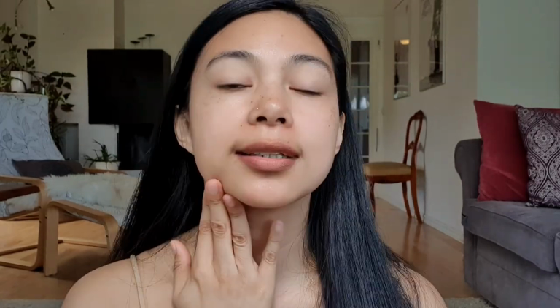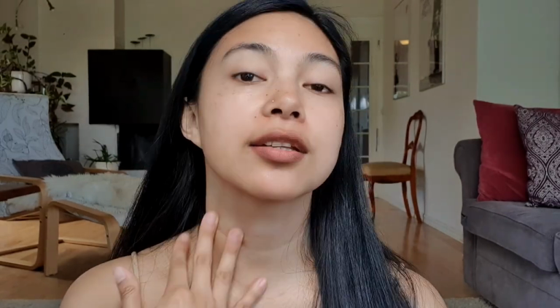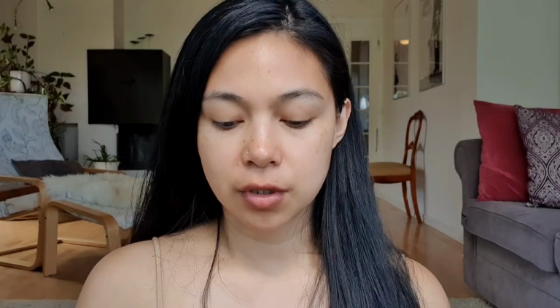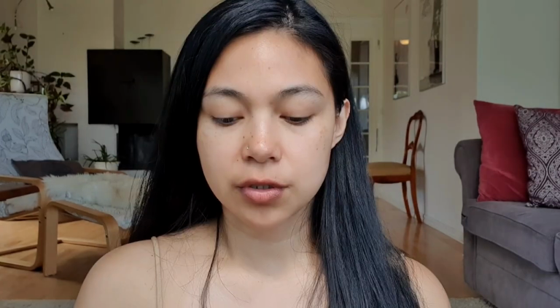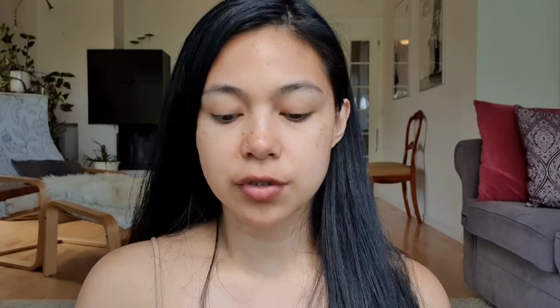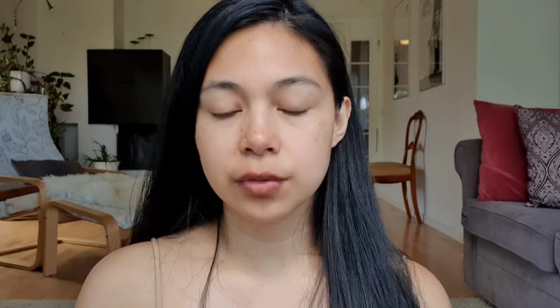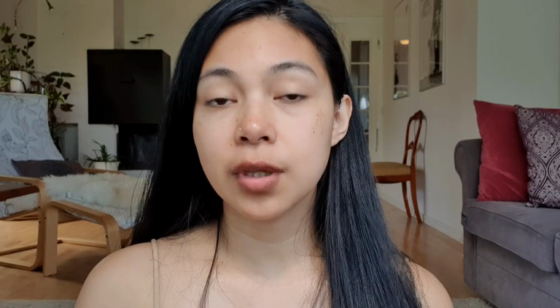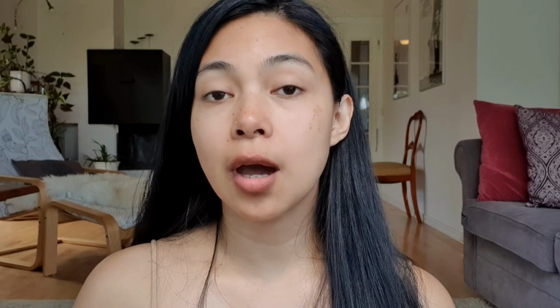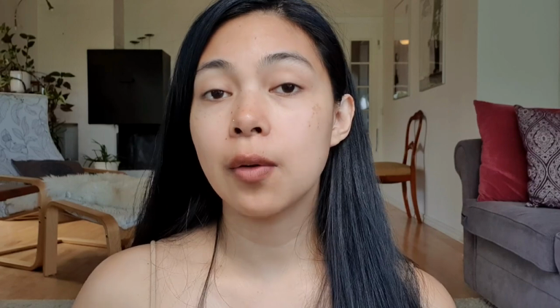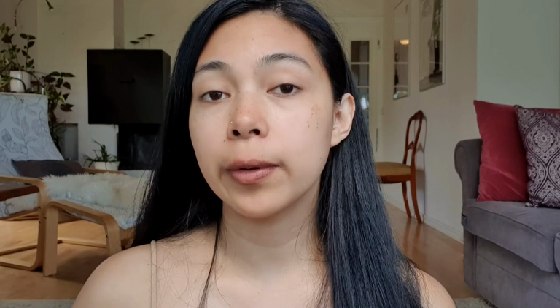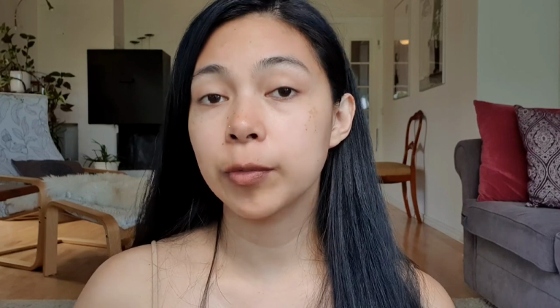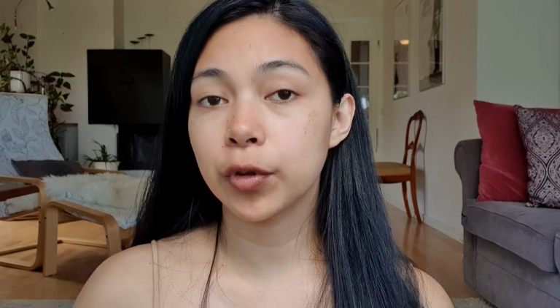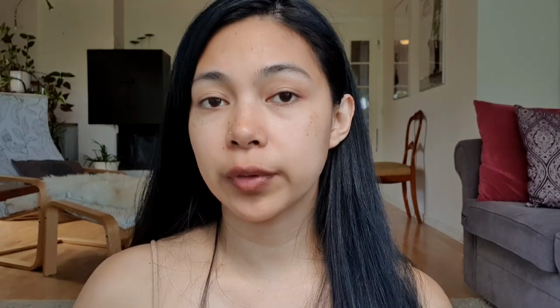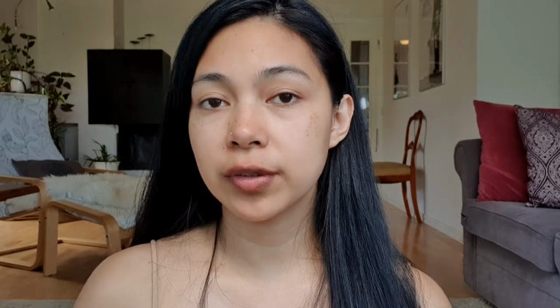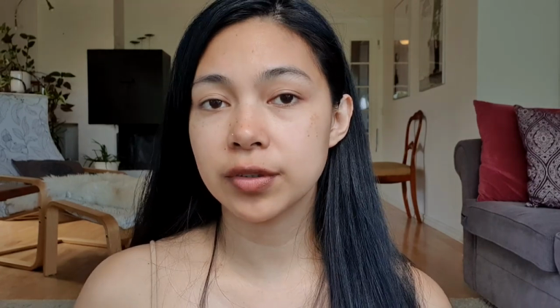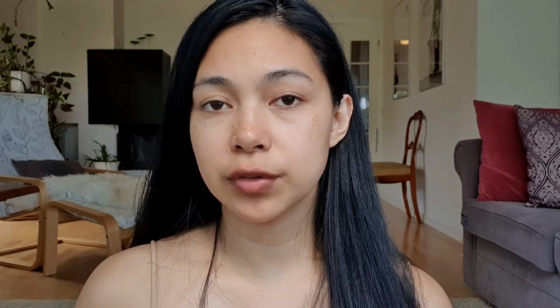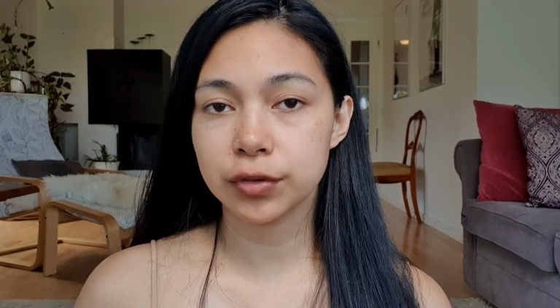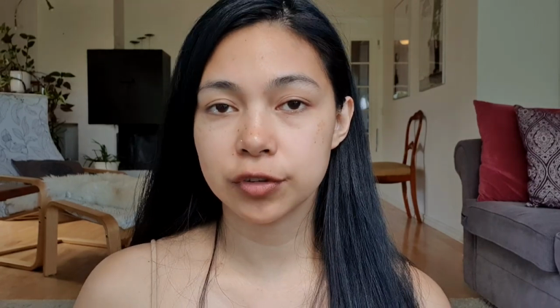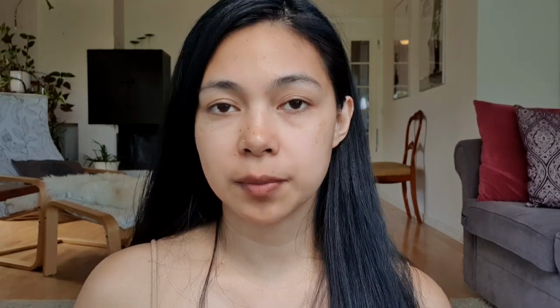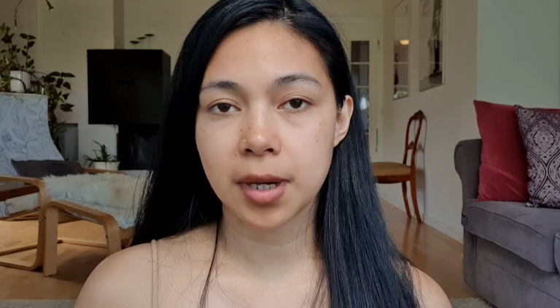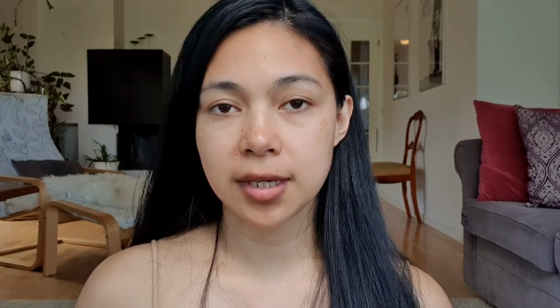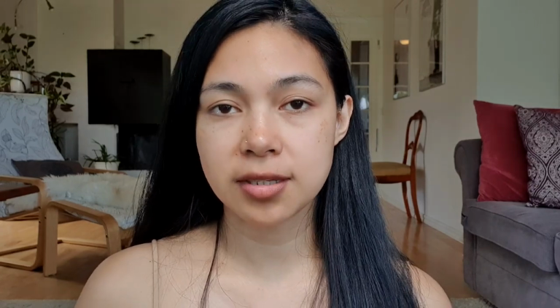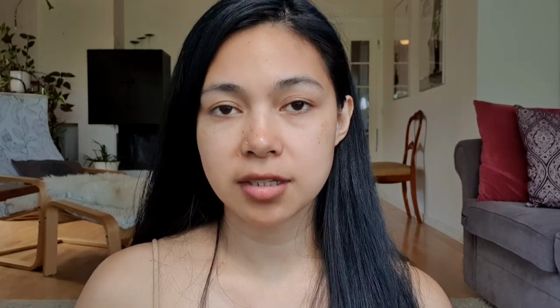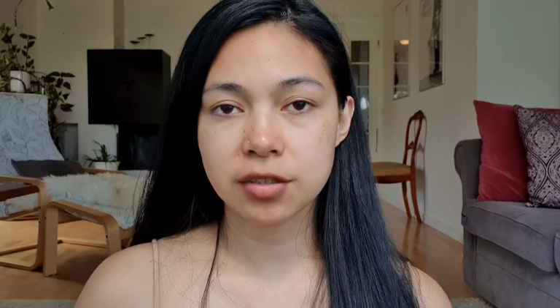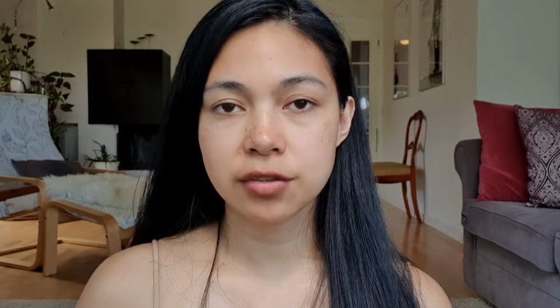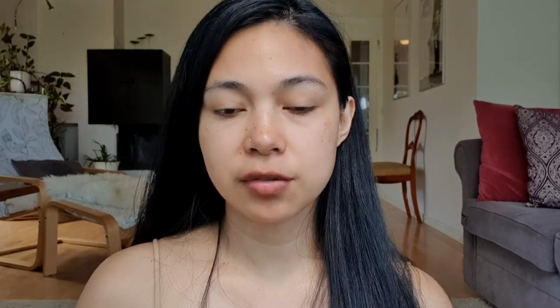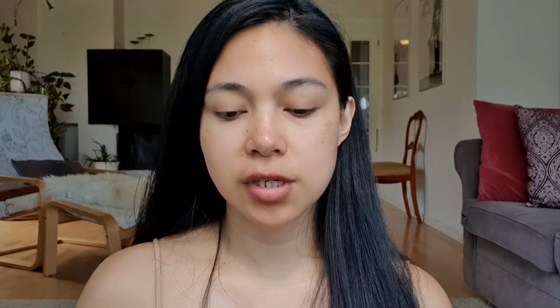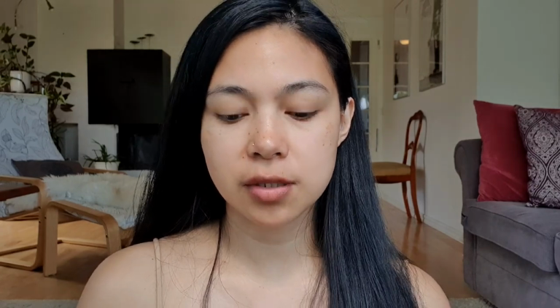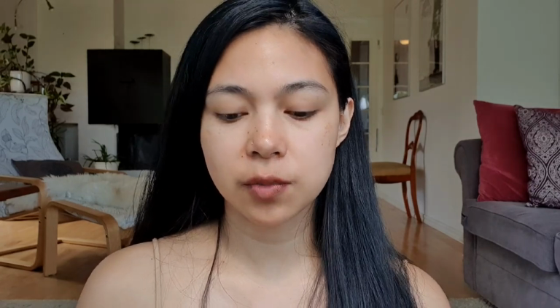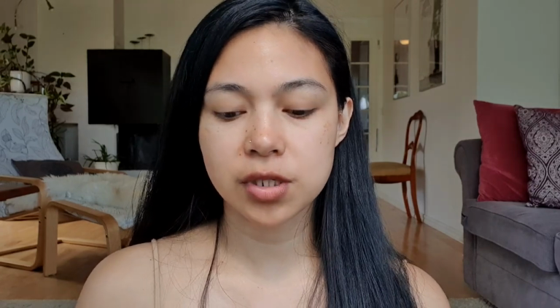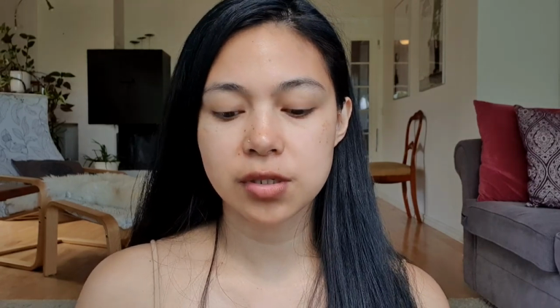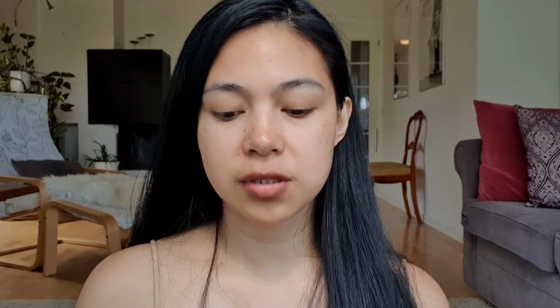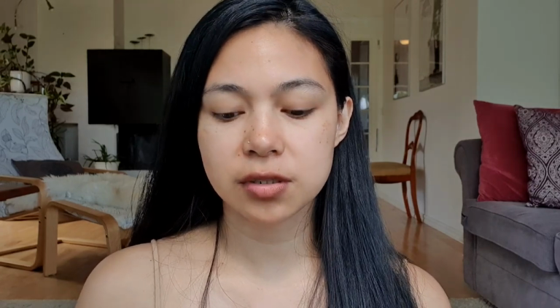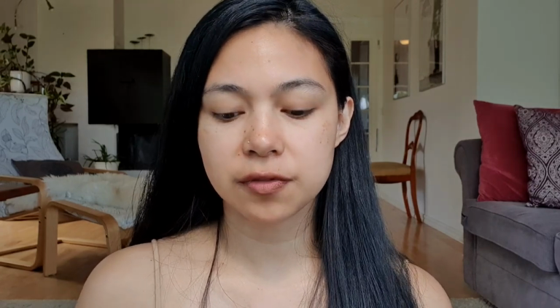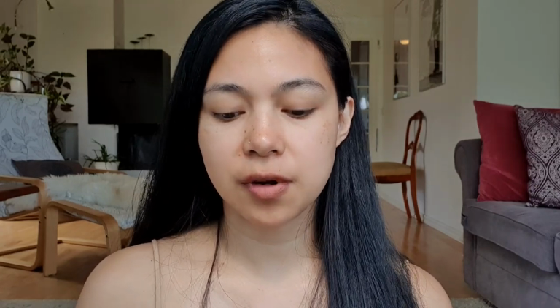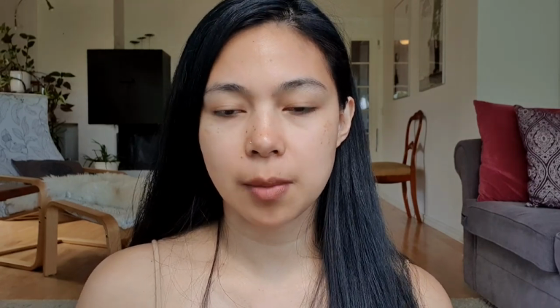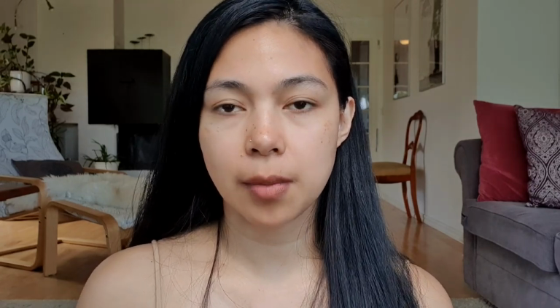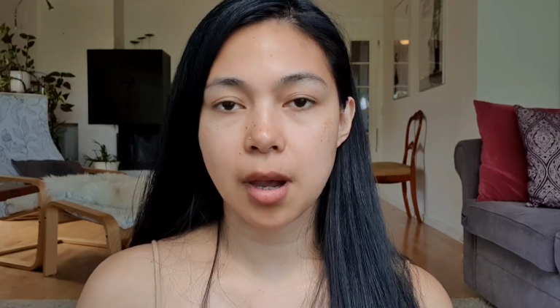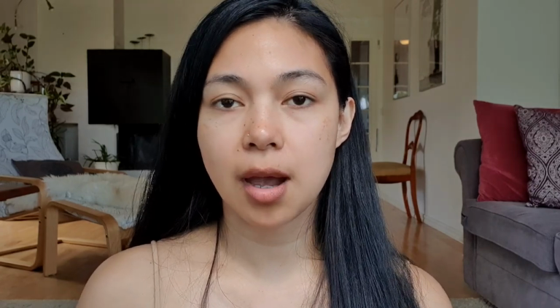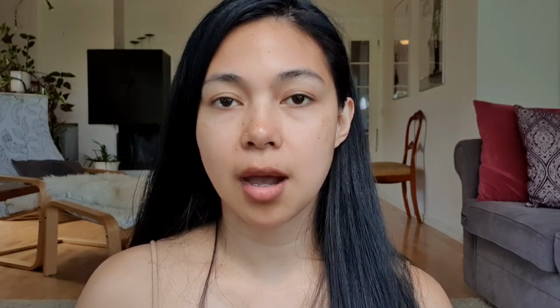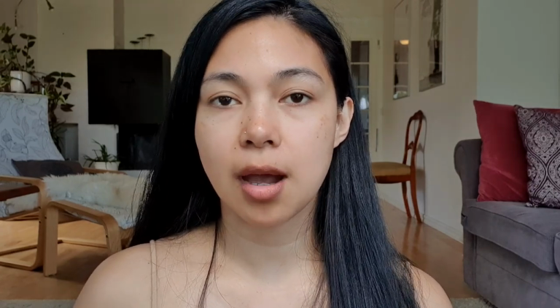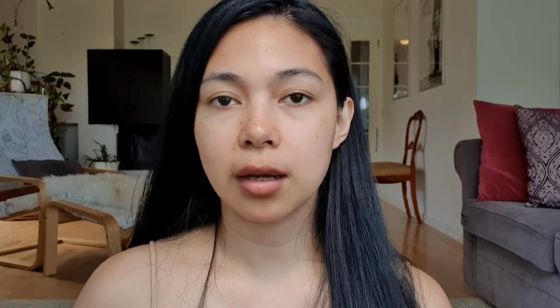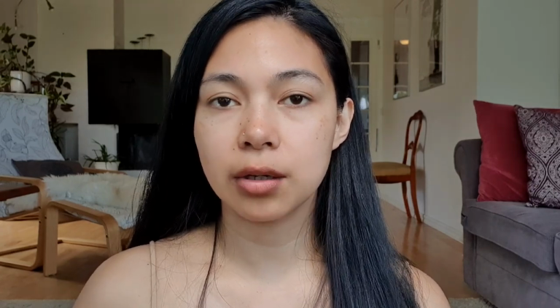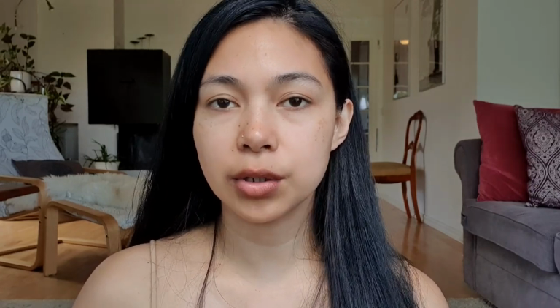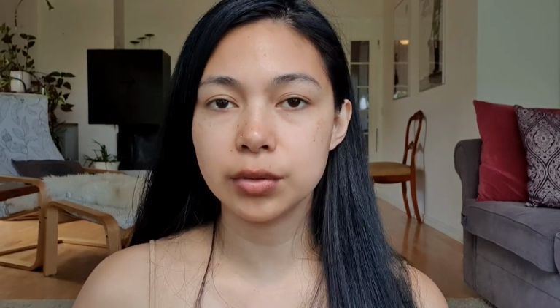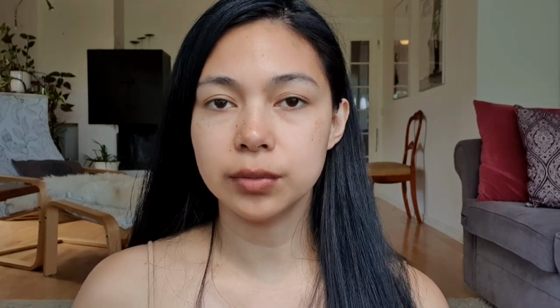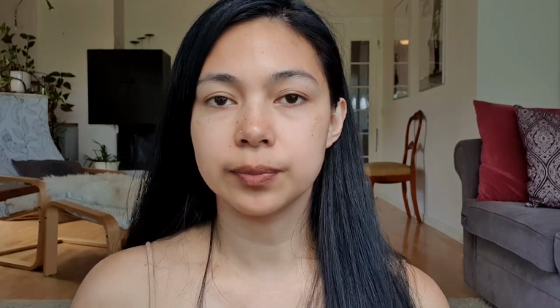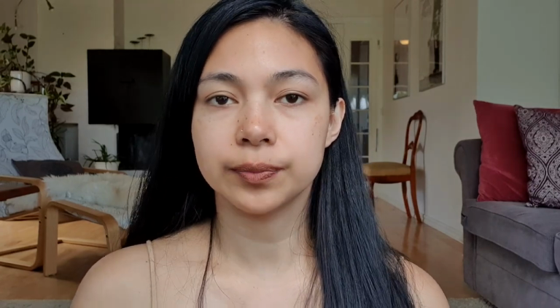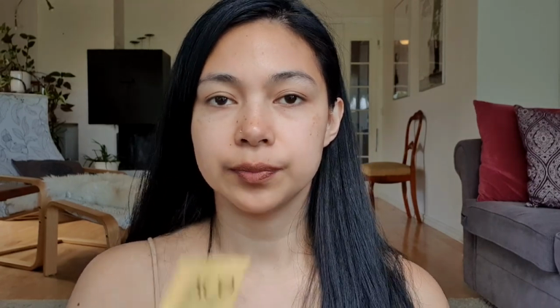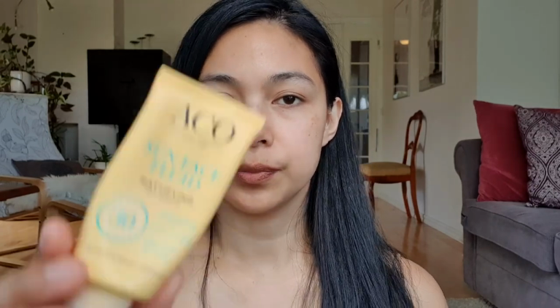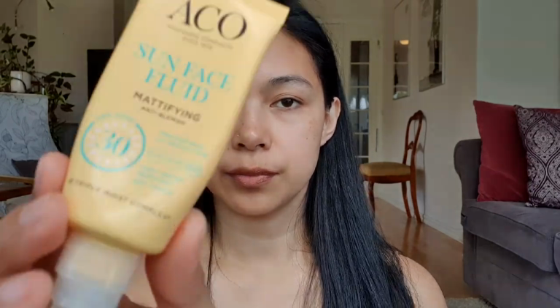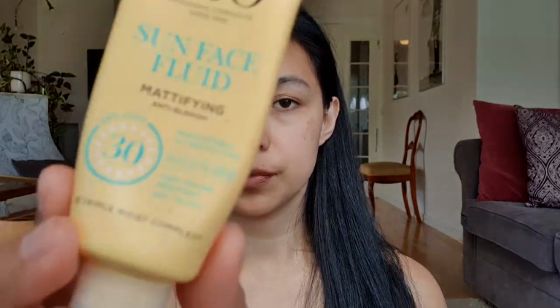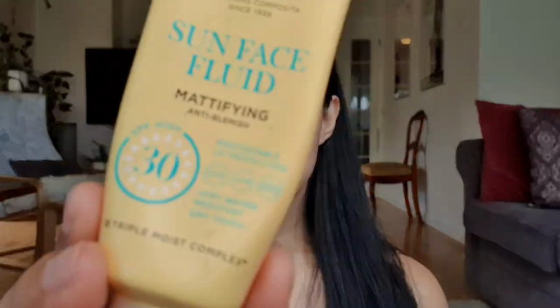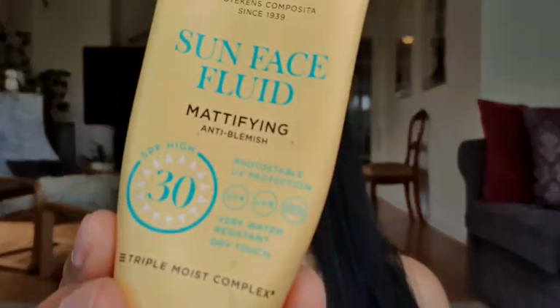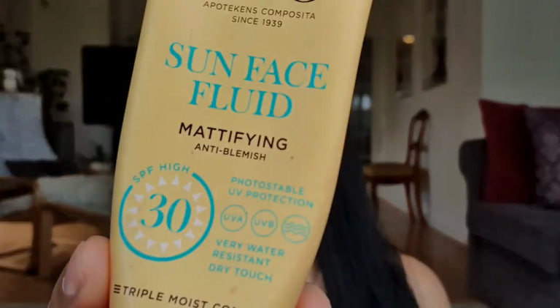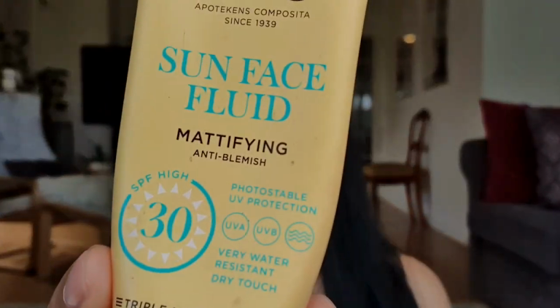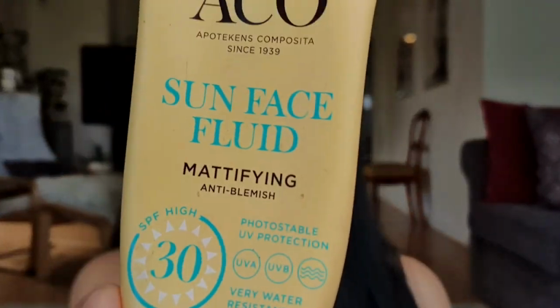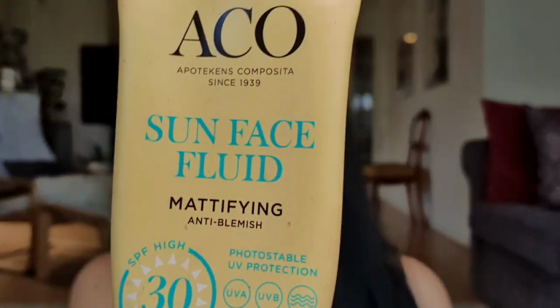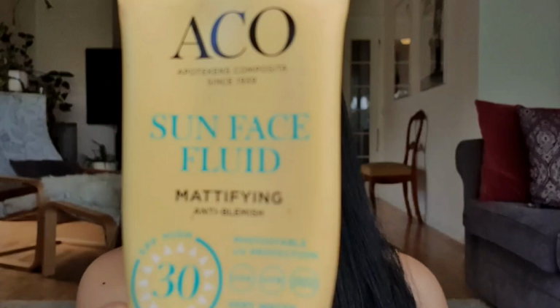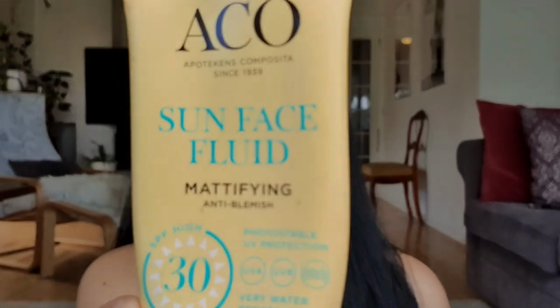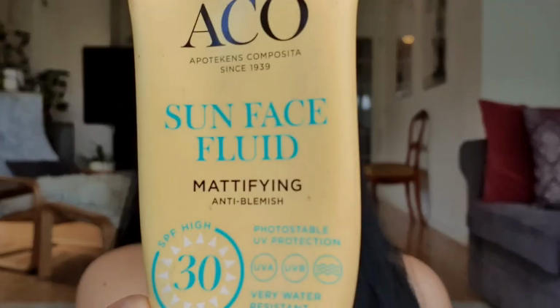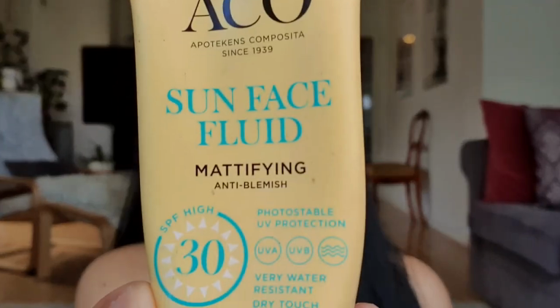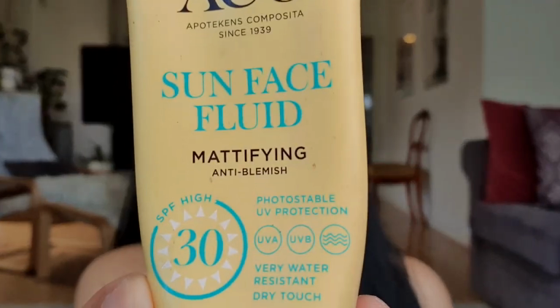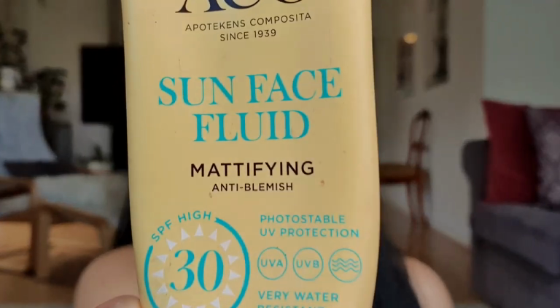Now I'm going to use my sunscreen, which is from Akko. This is how it looks.